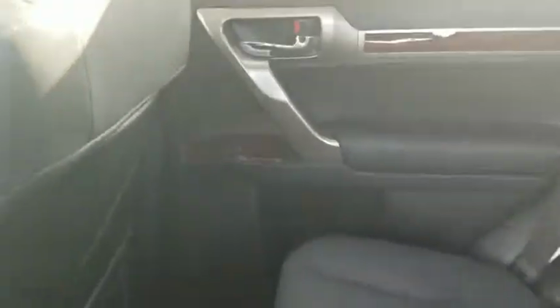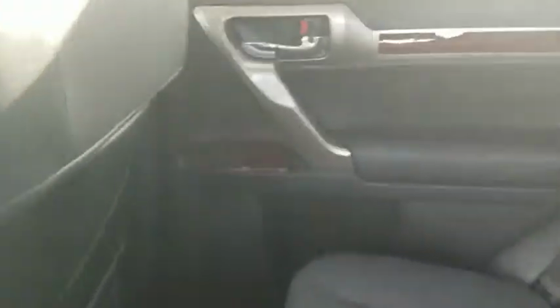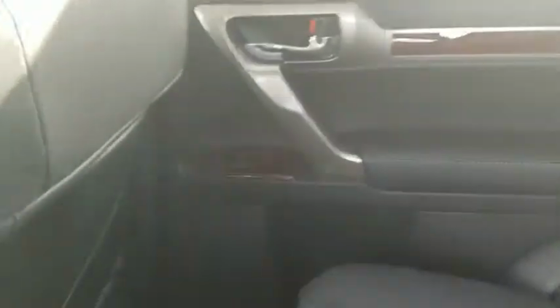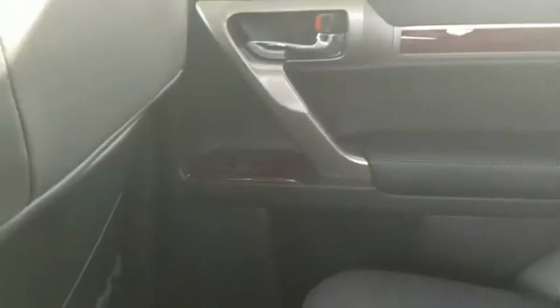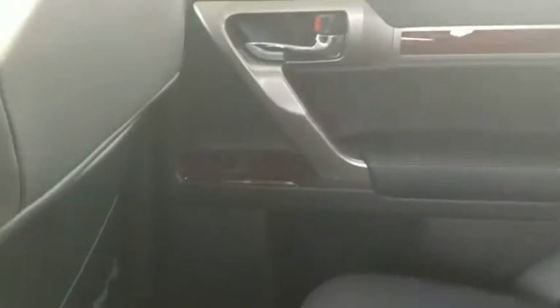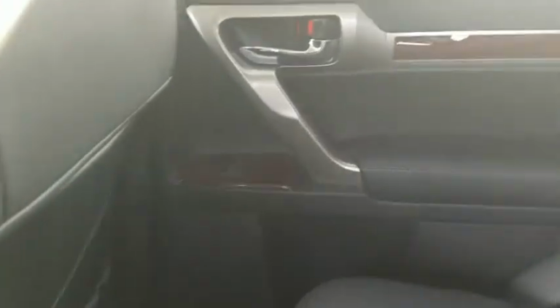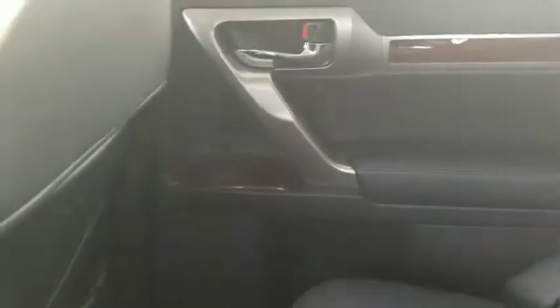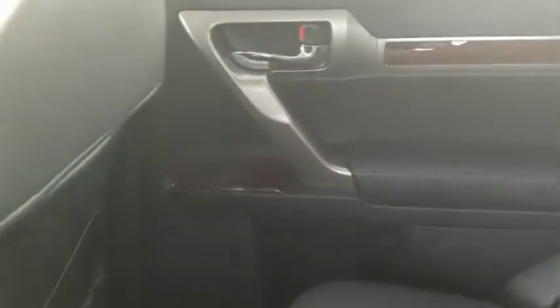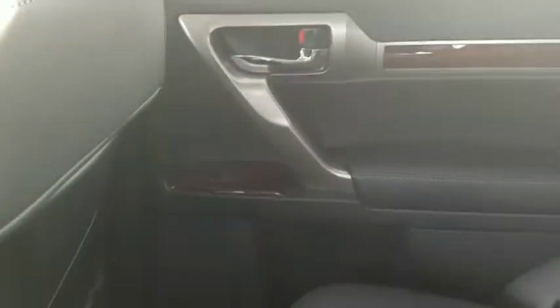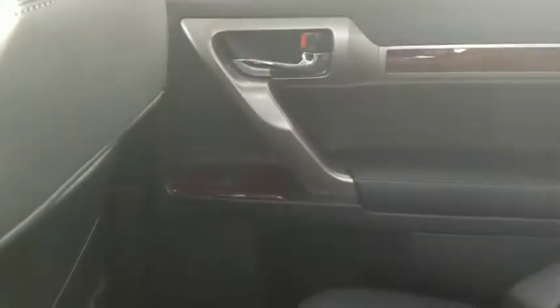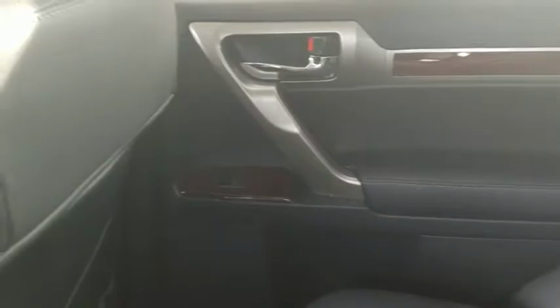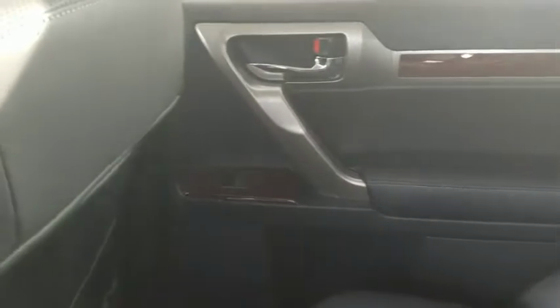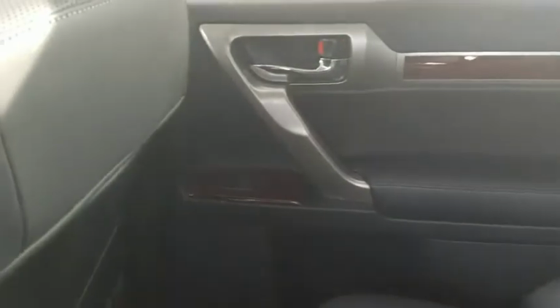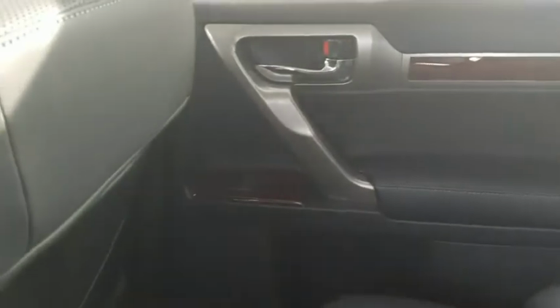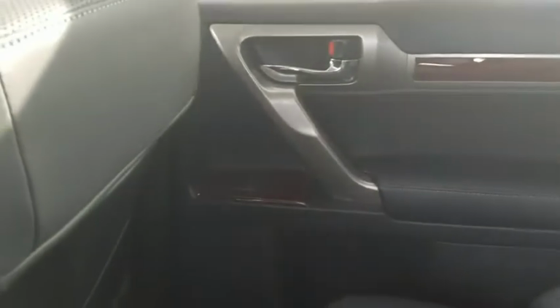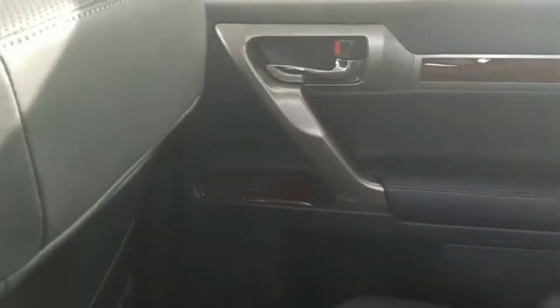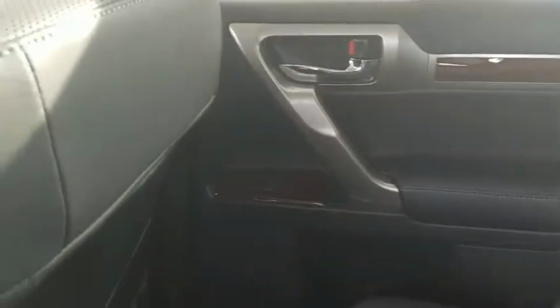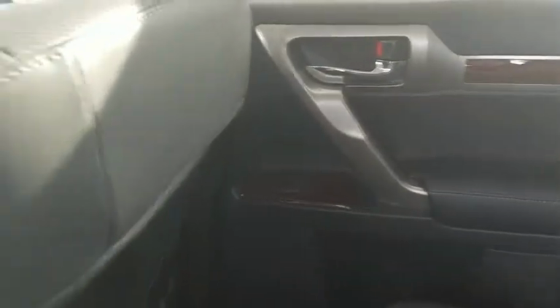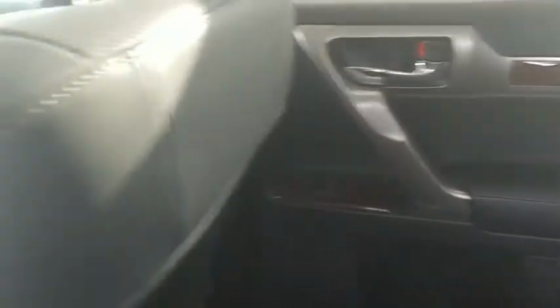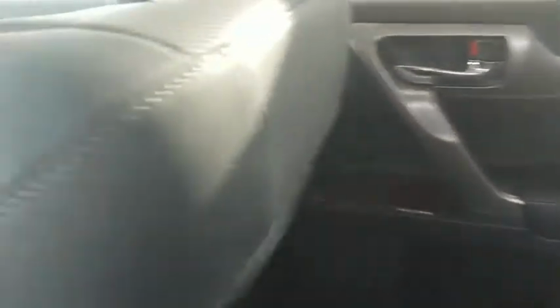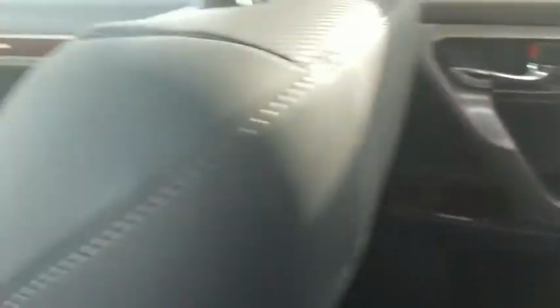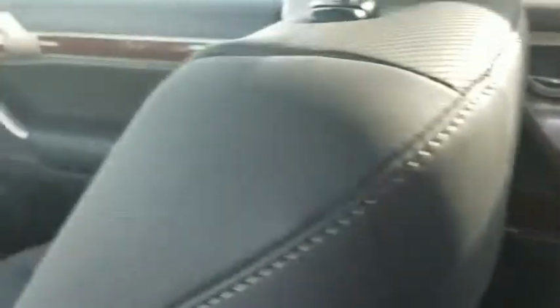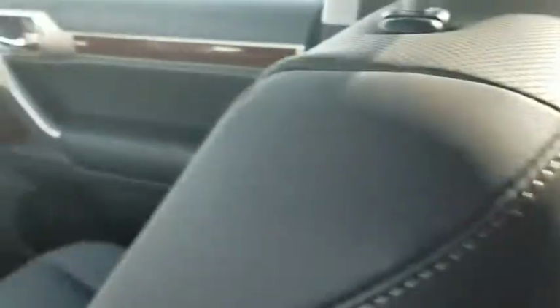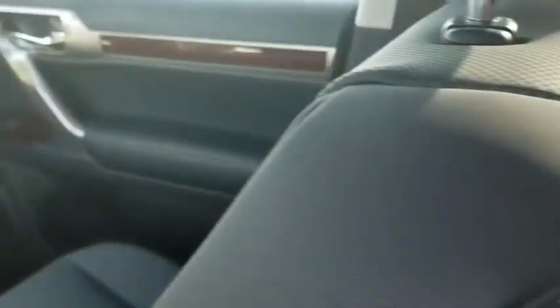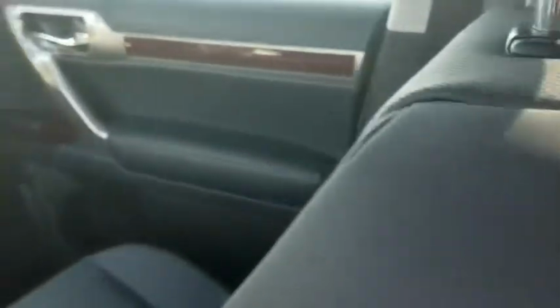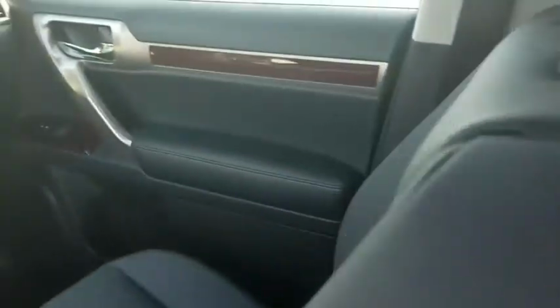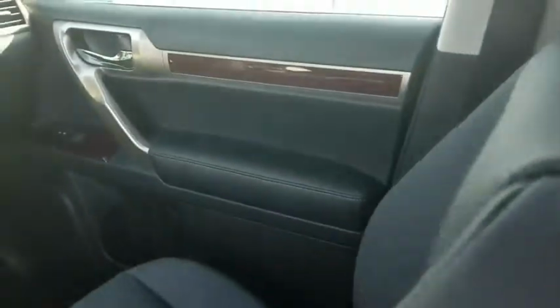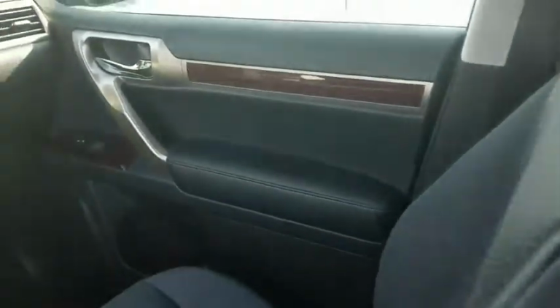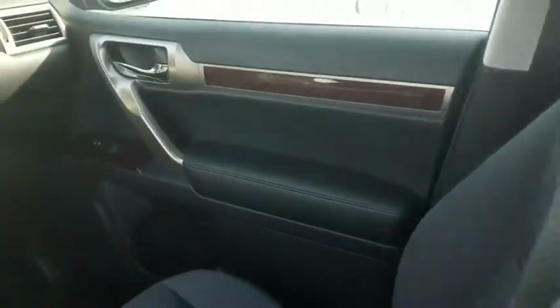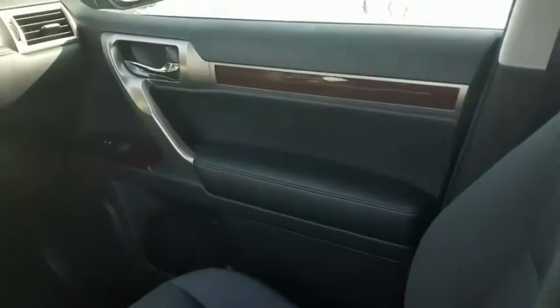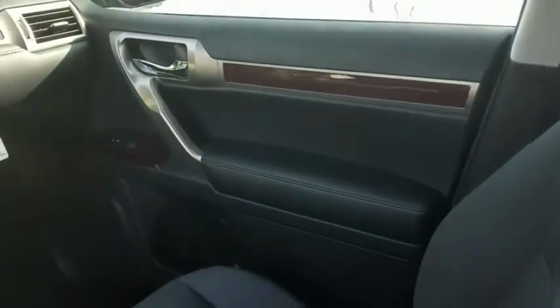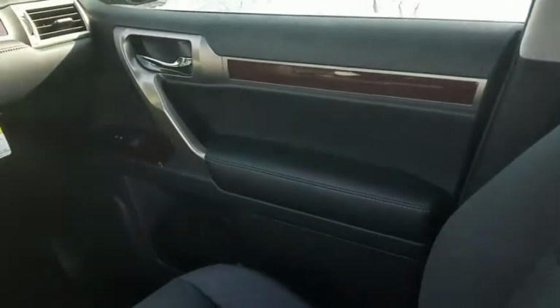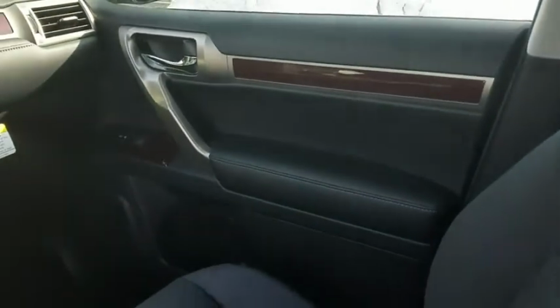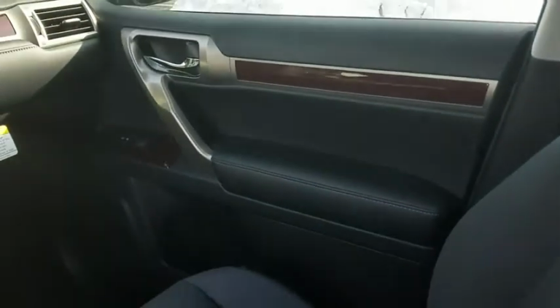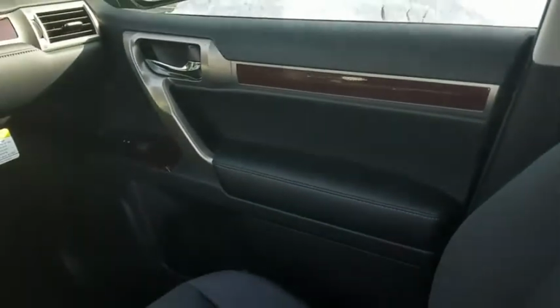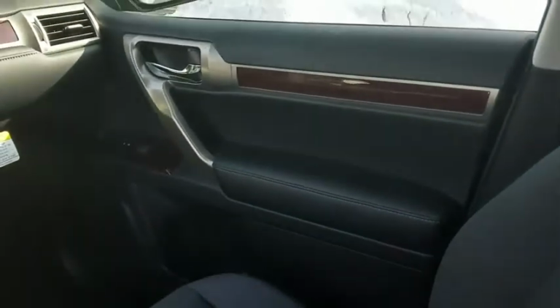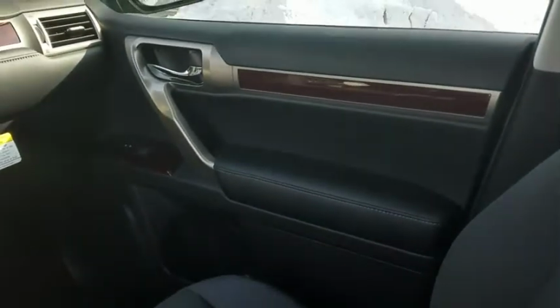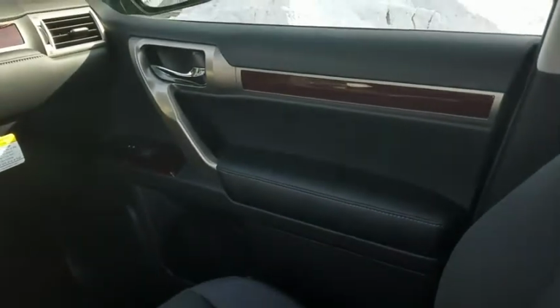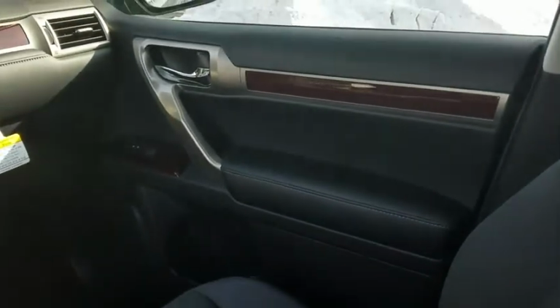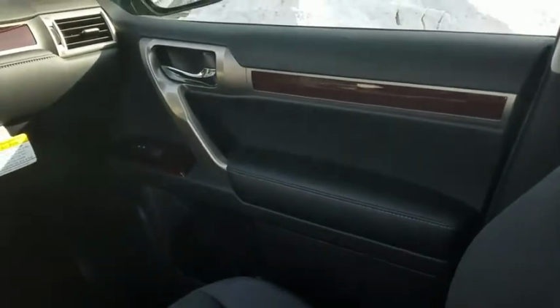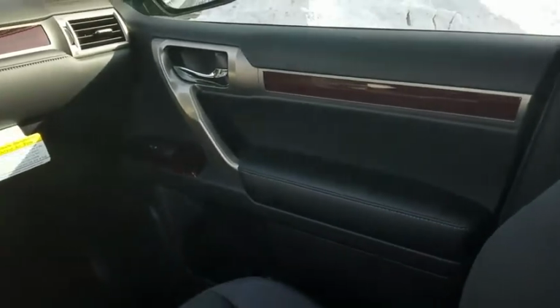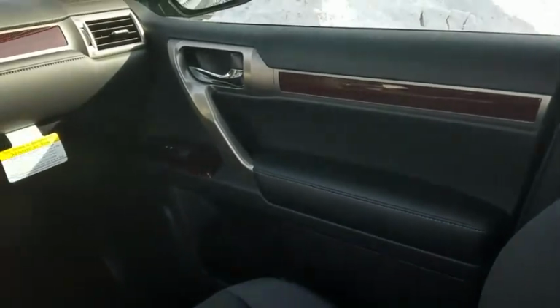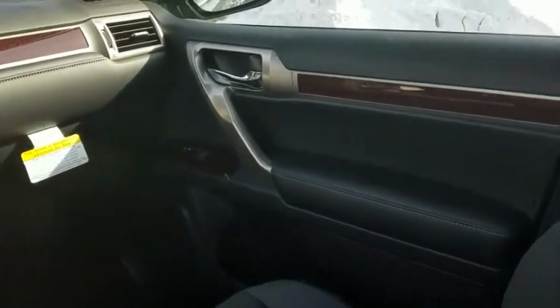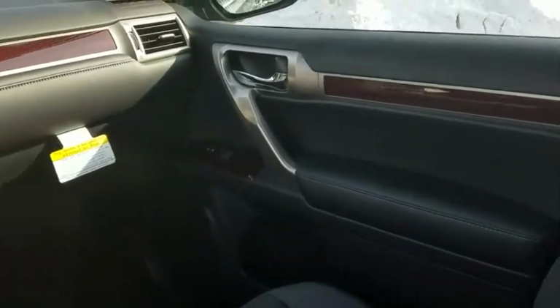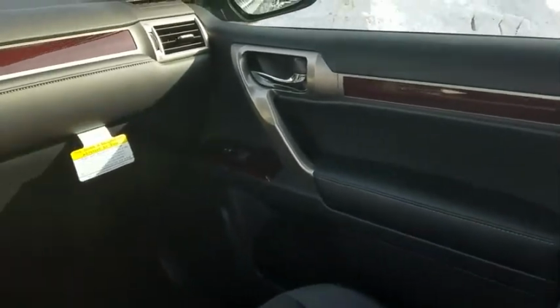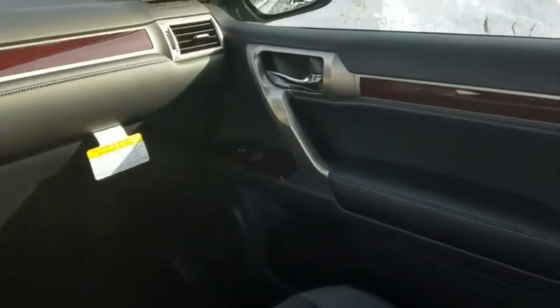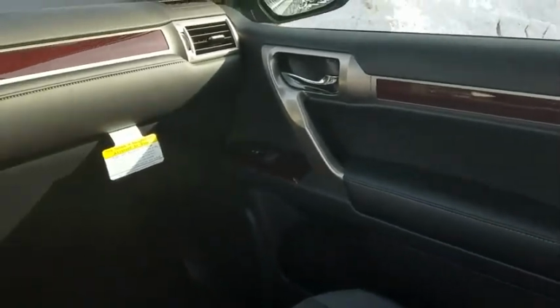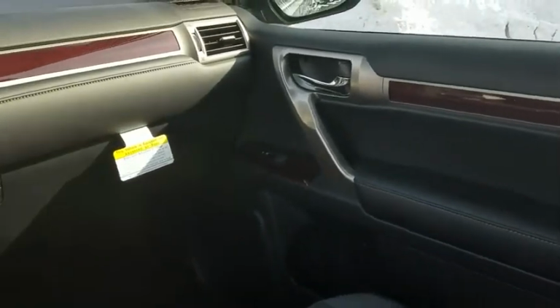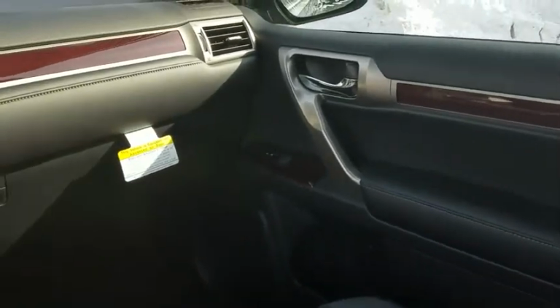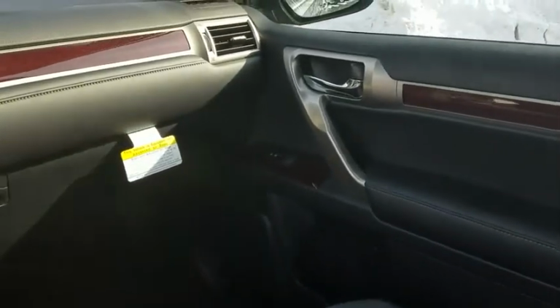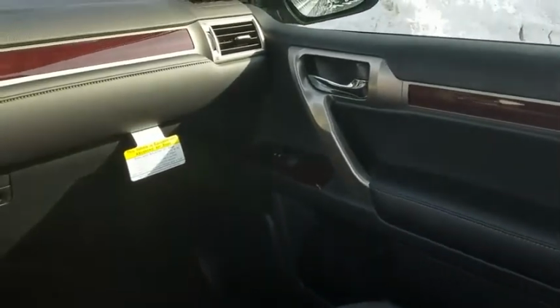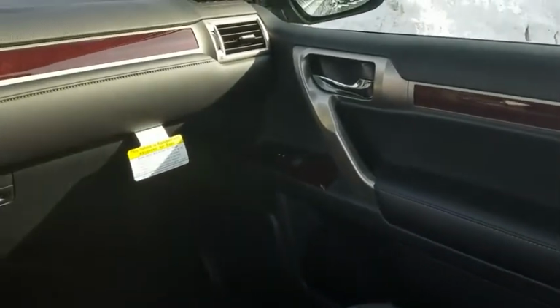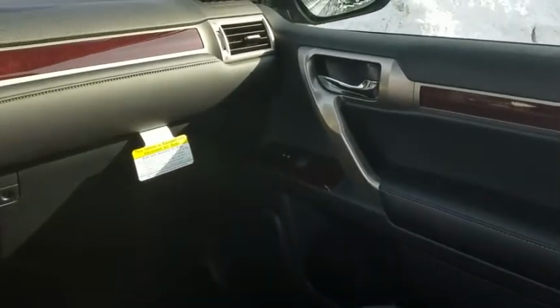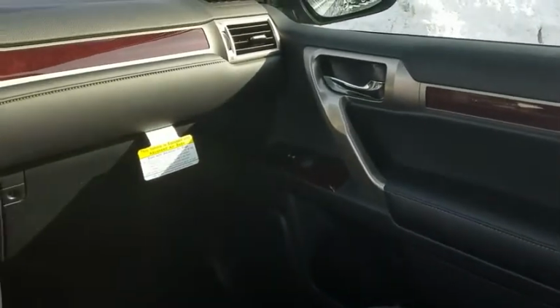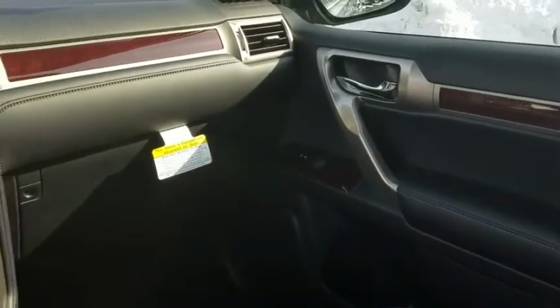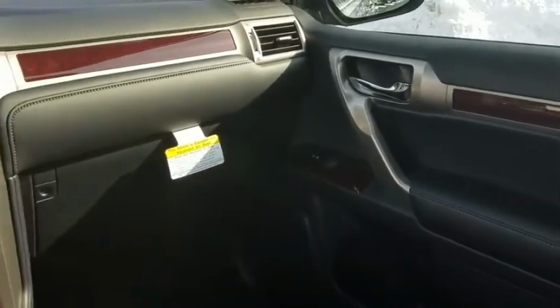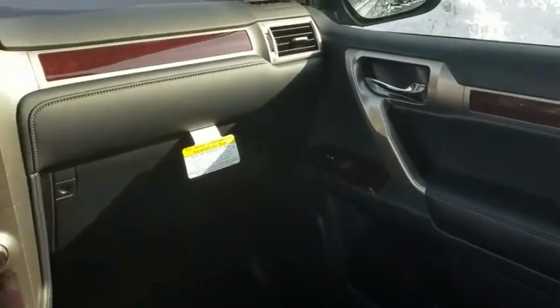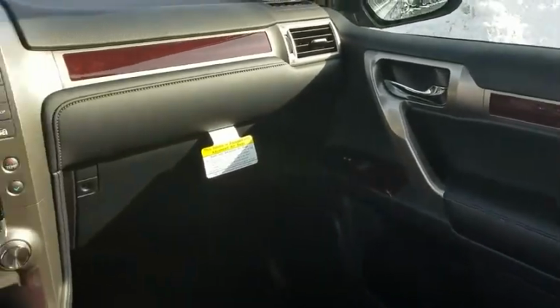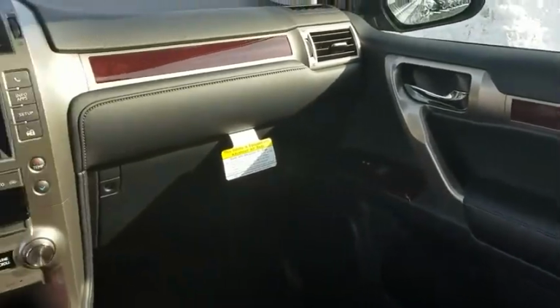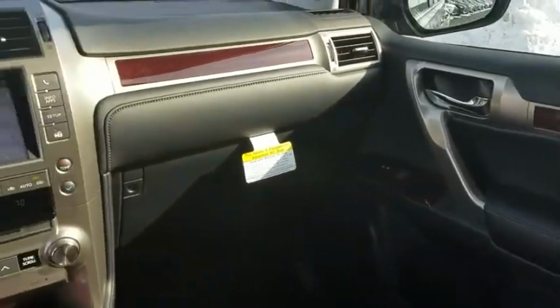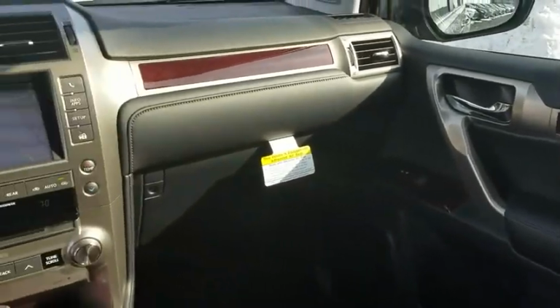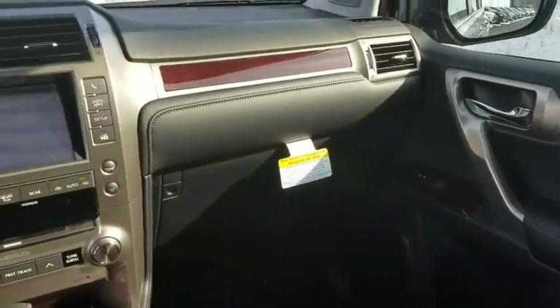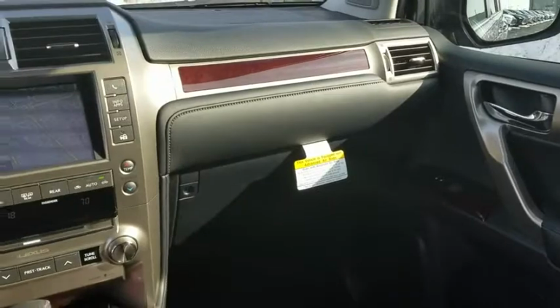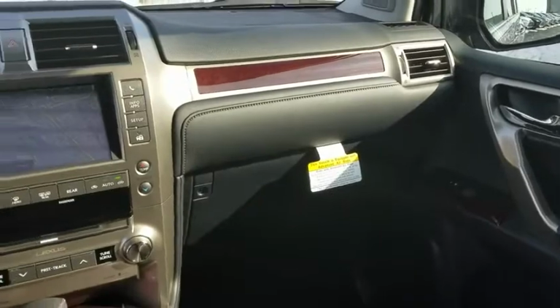Keyless start, aluminum wheels, four-wheel disc brakes, floor mats, four-wheel drive, rear defrost.